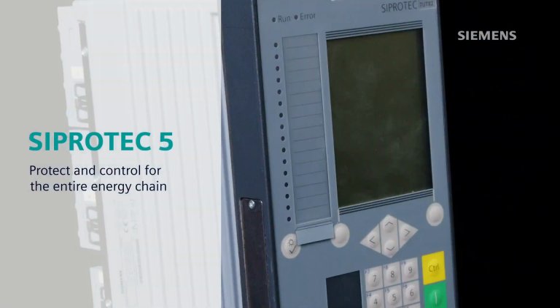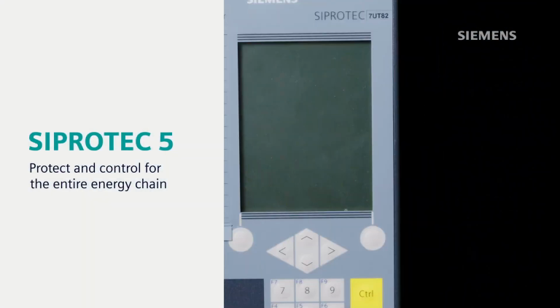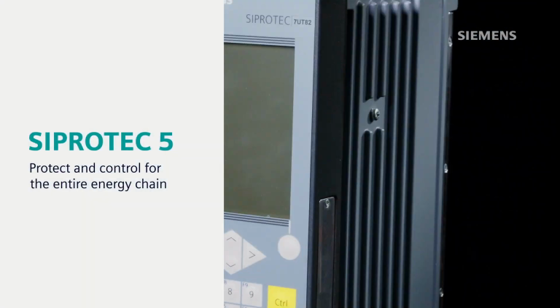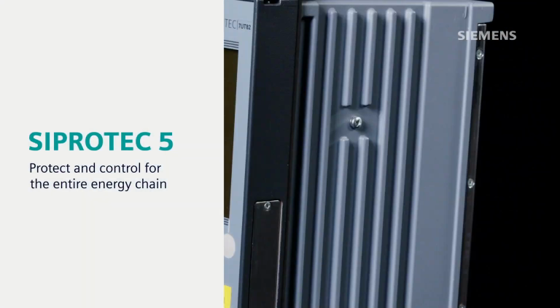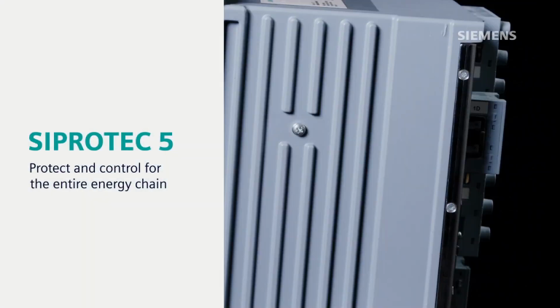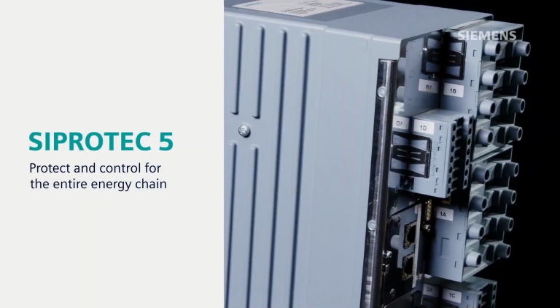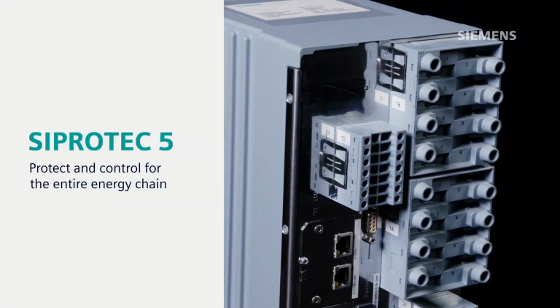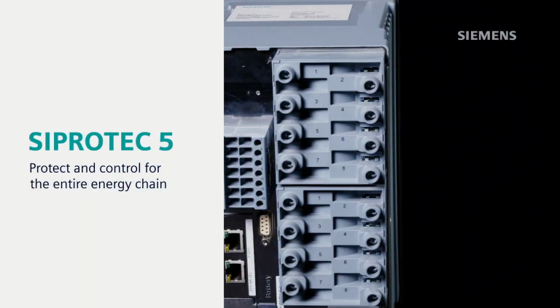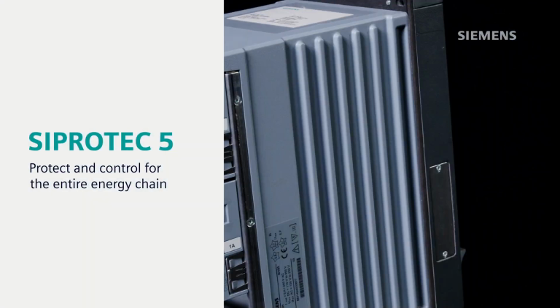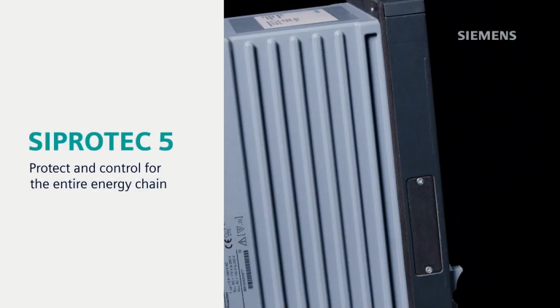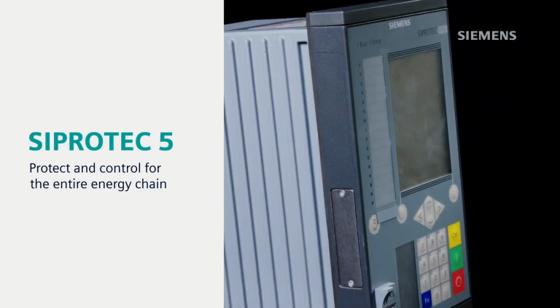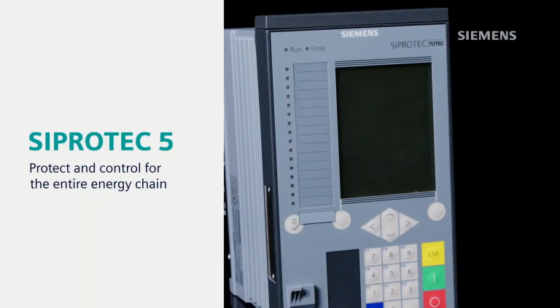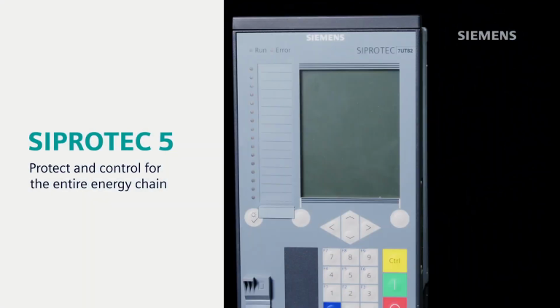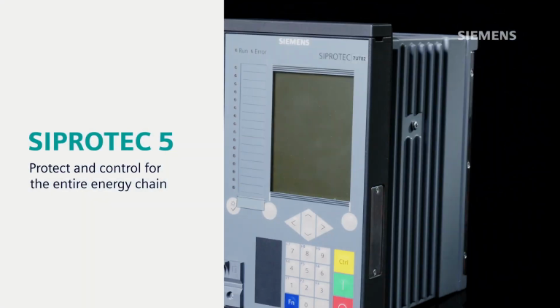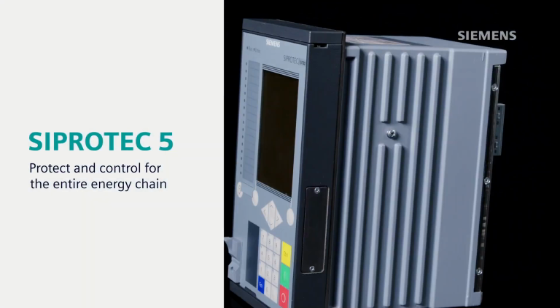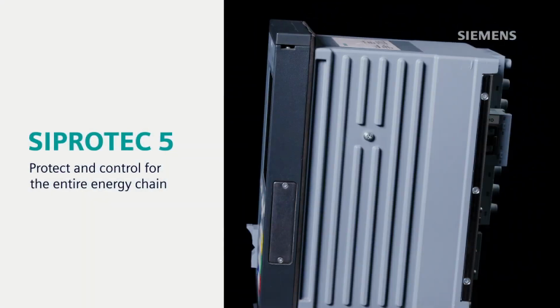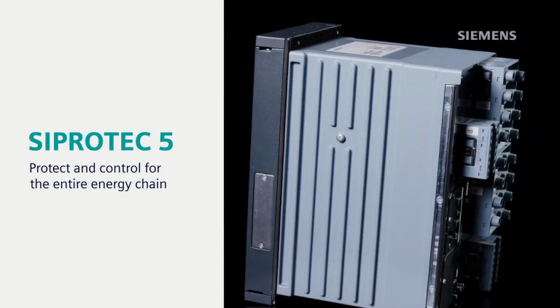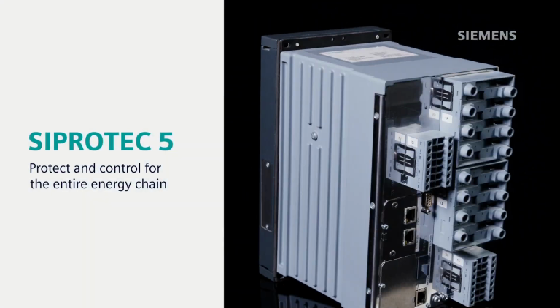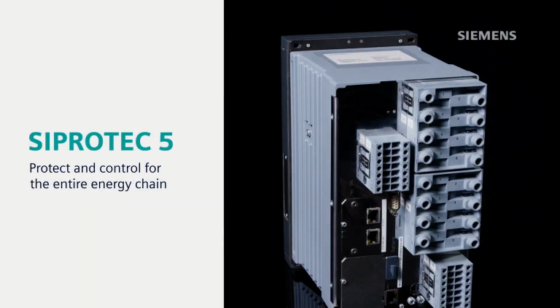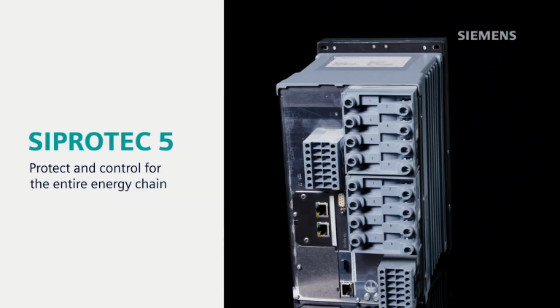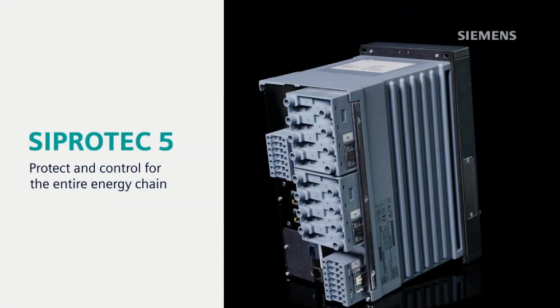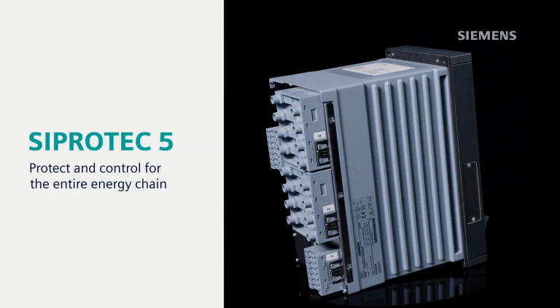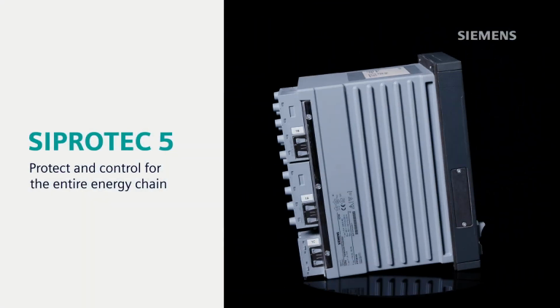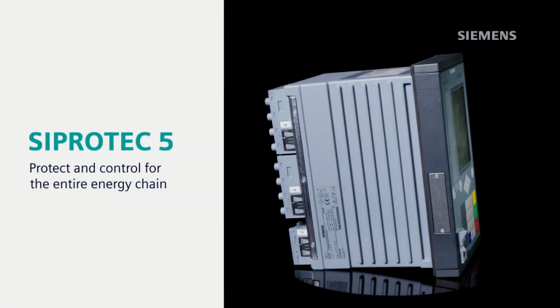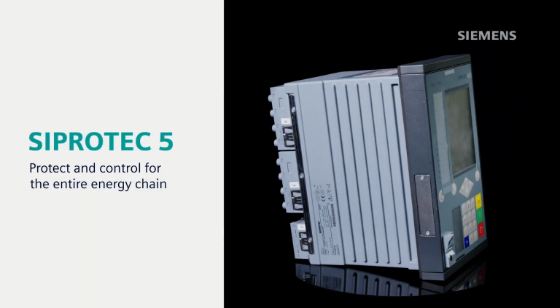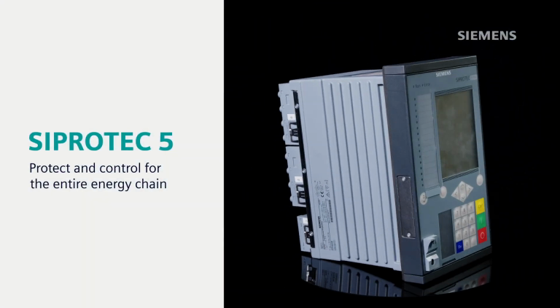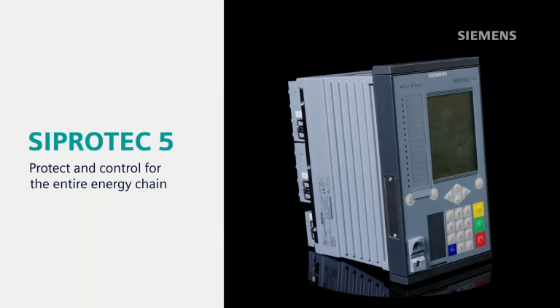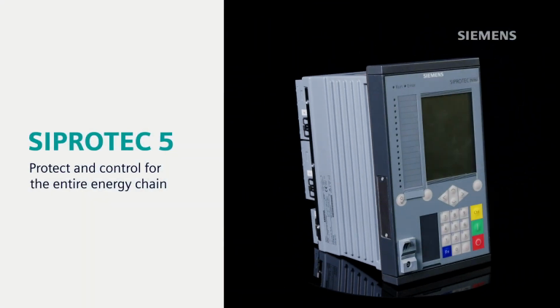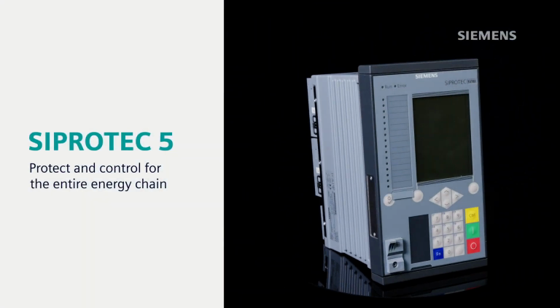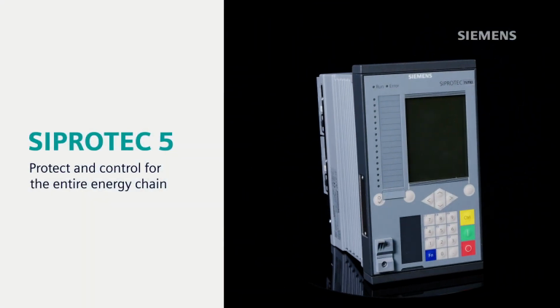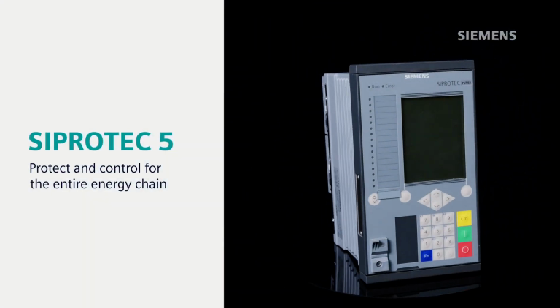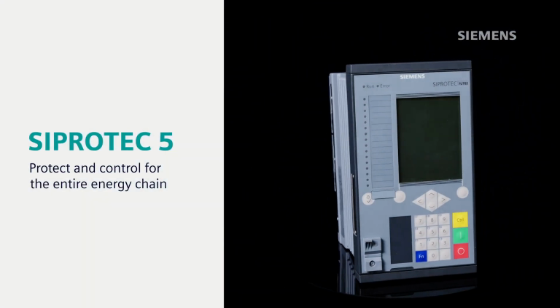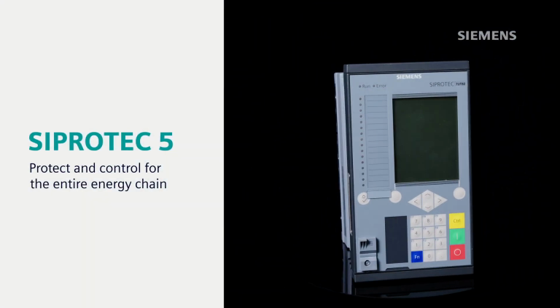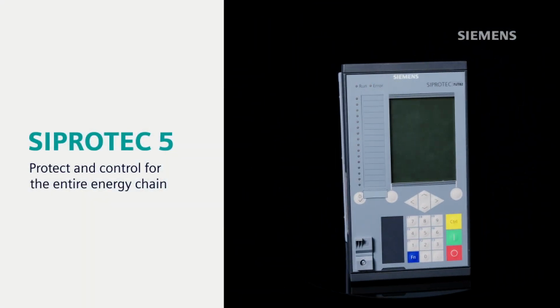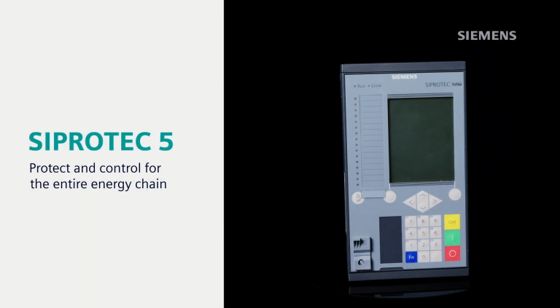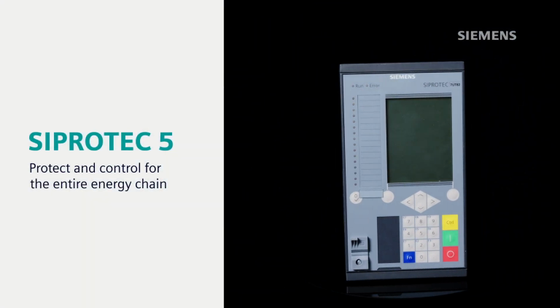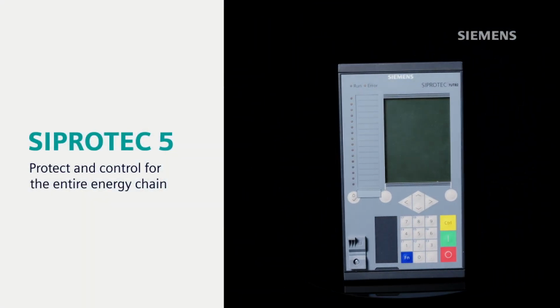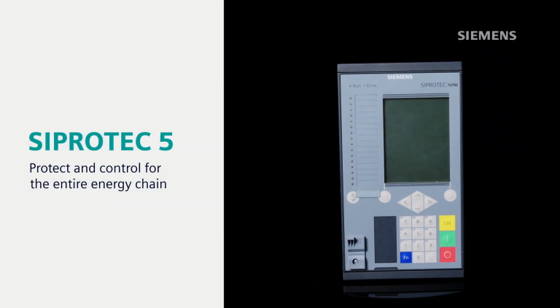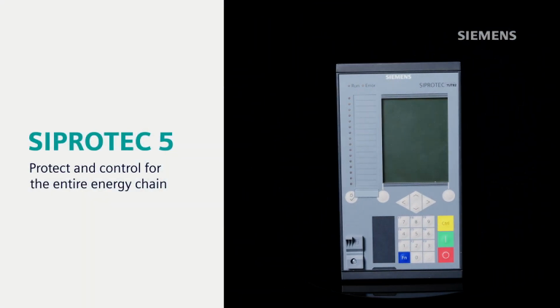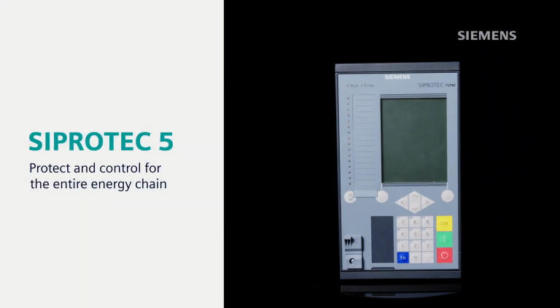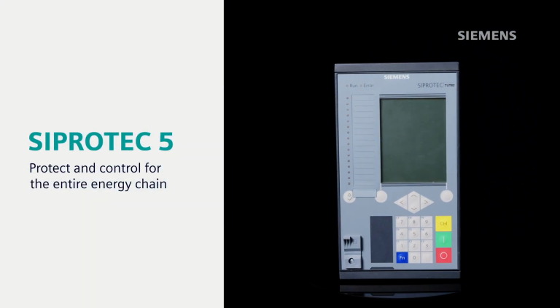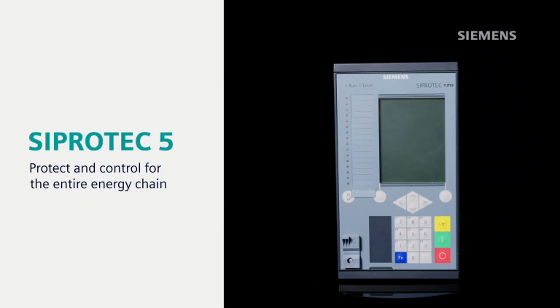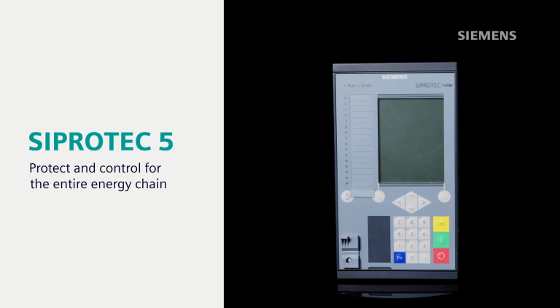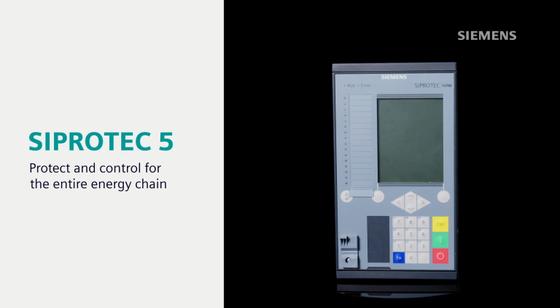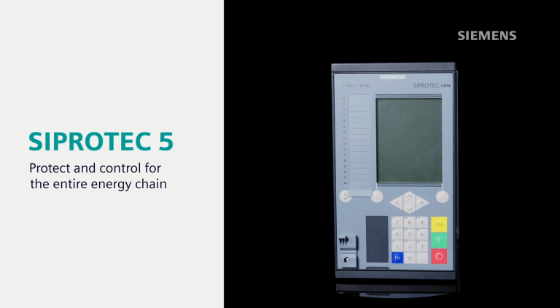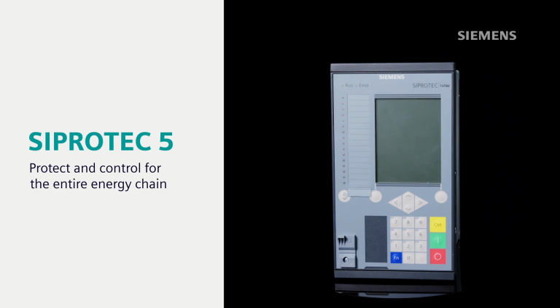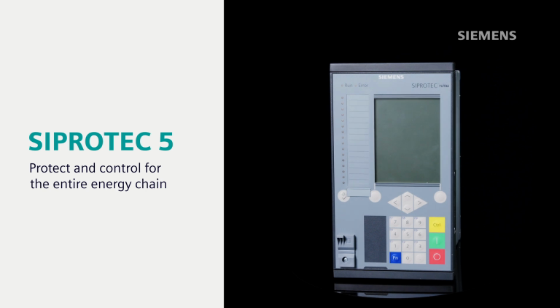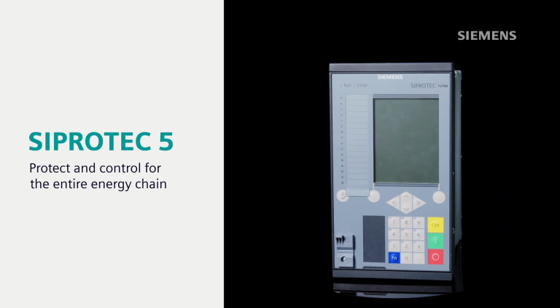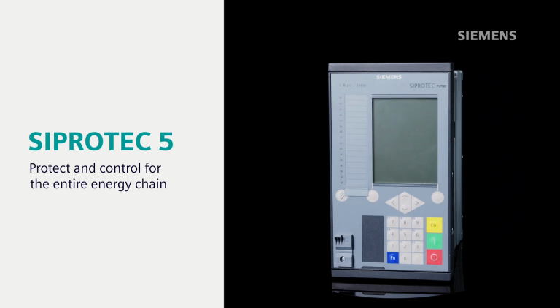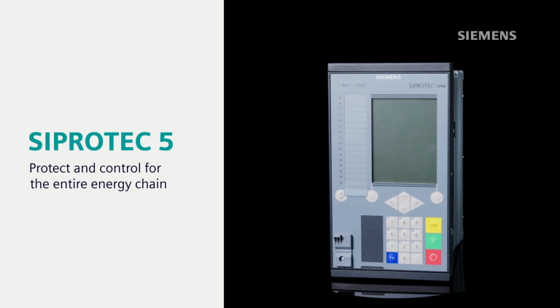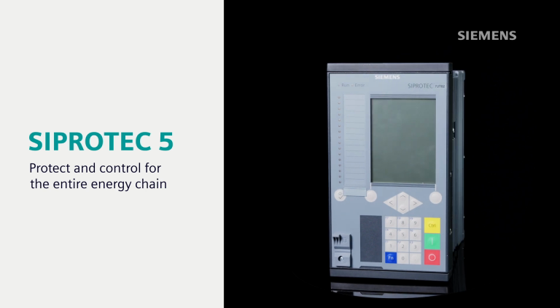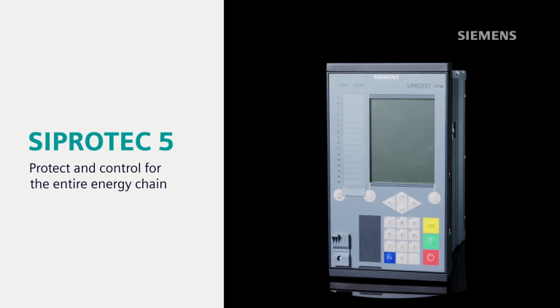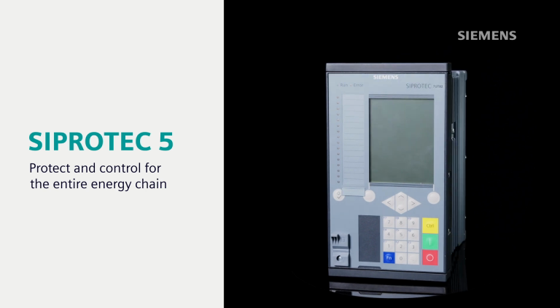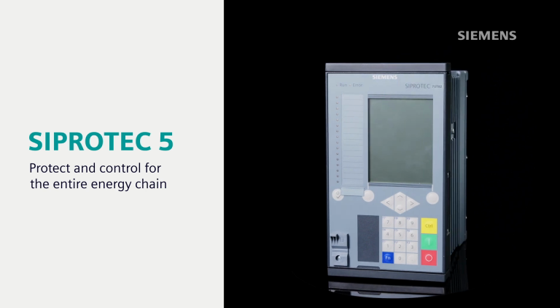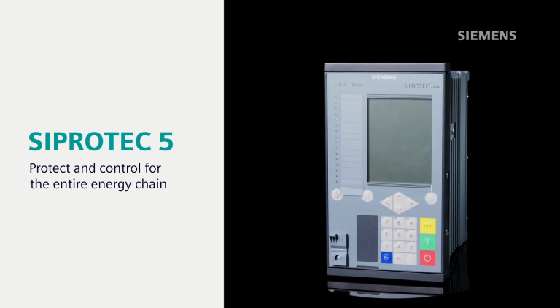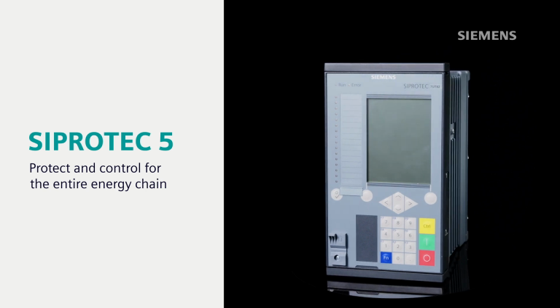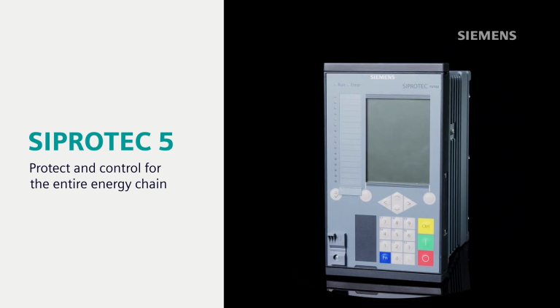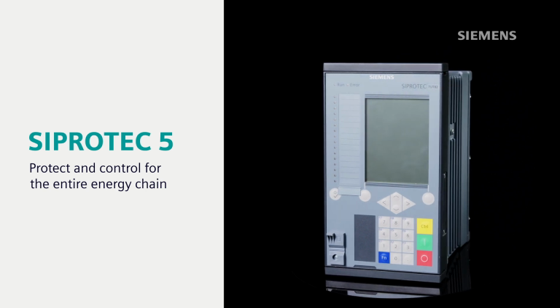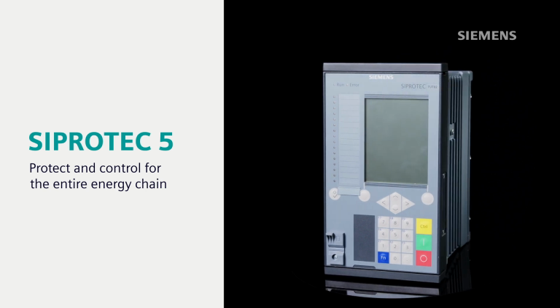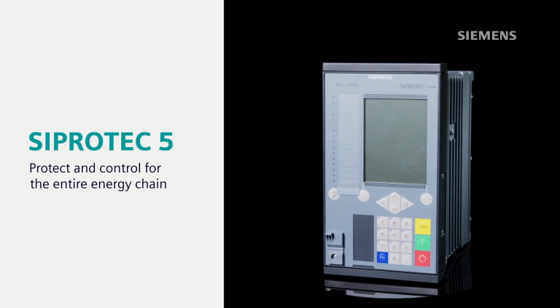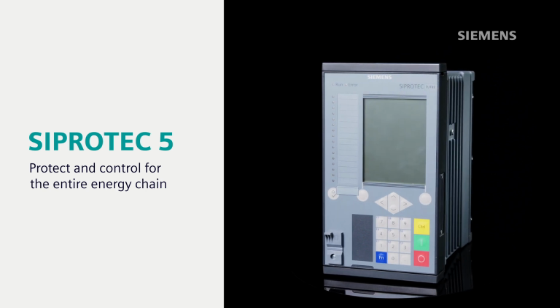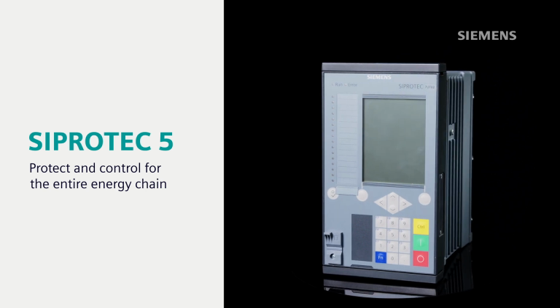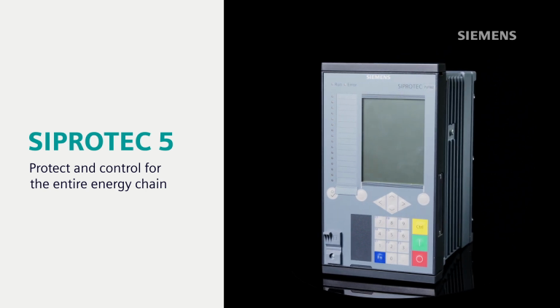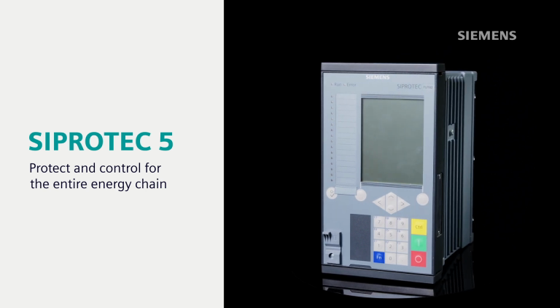SeaProtect 5 offers reliable and economical solutions from generation, through transmission and distribution, right up to consumption.